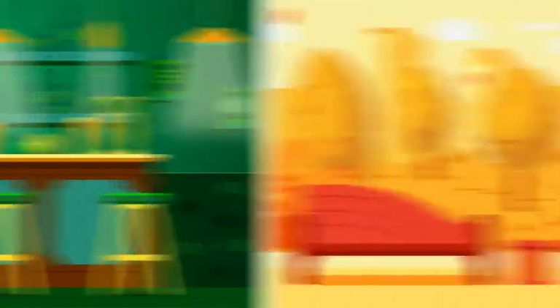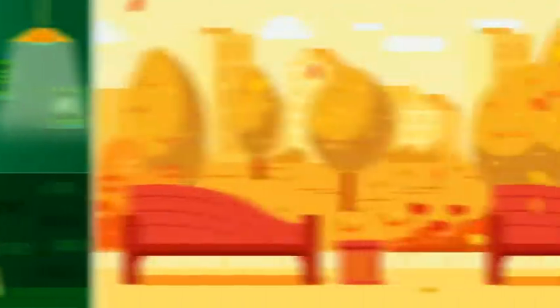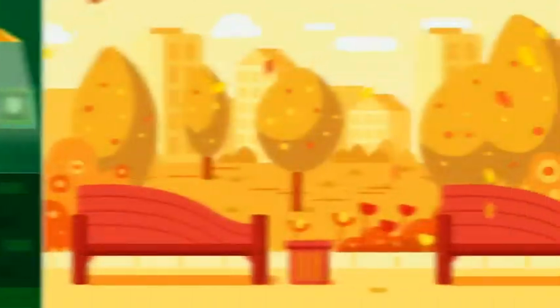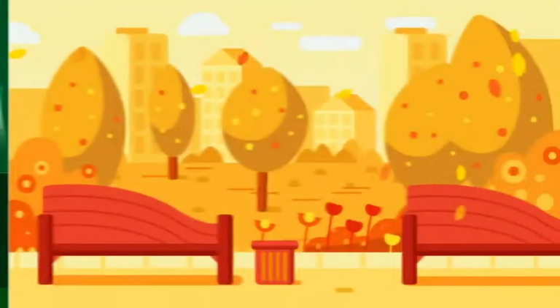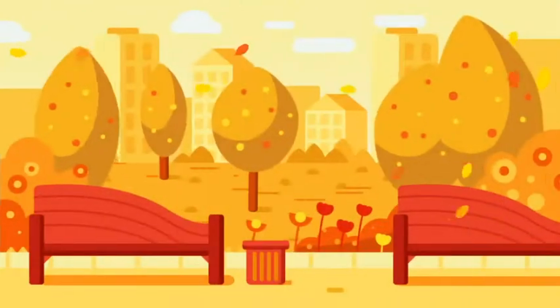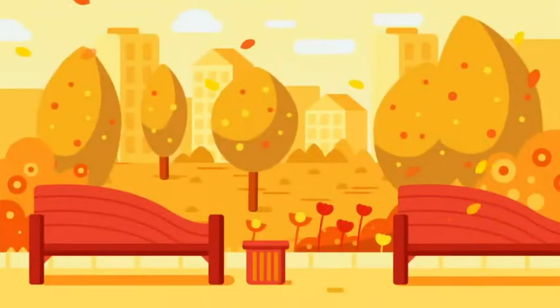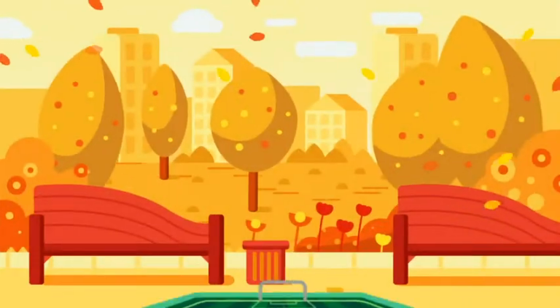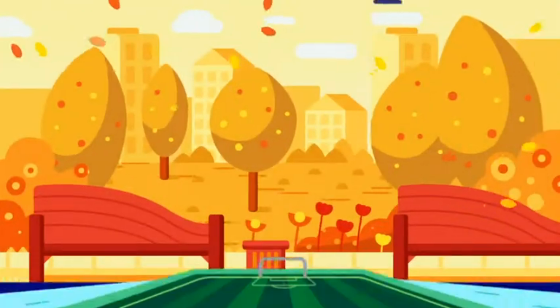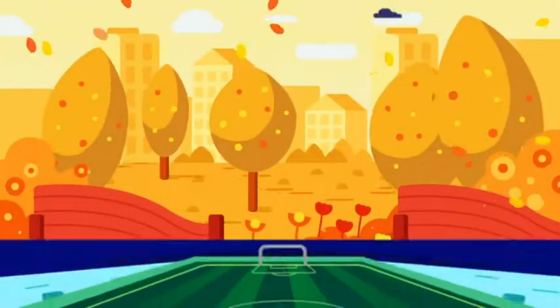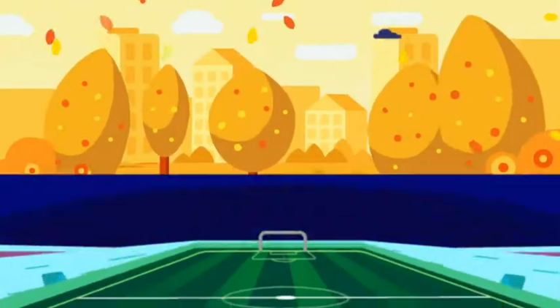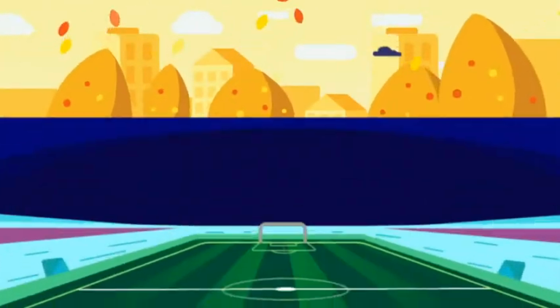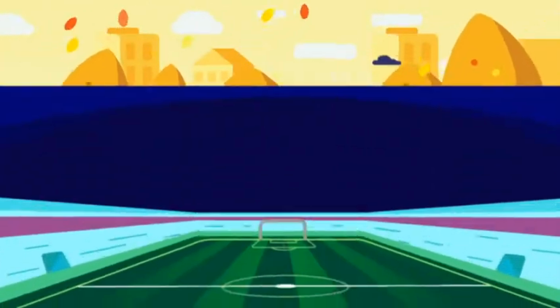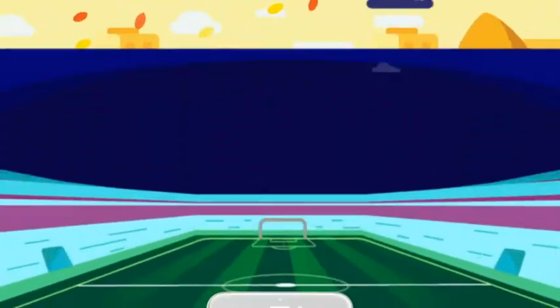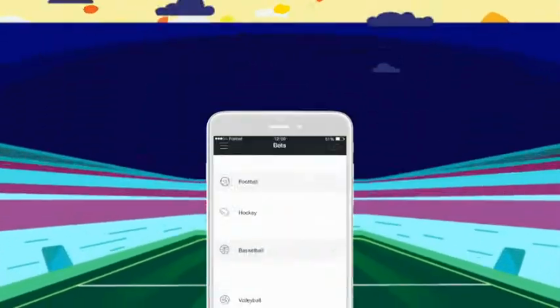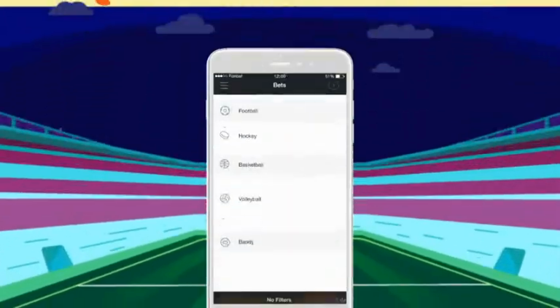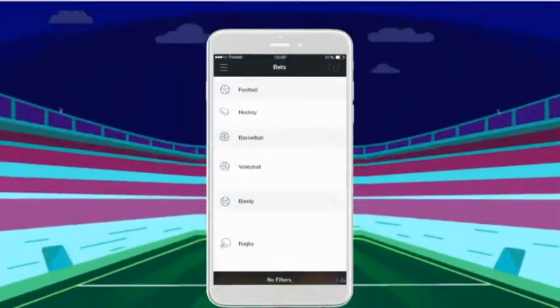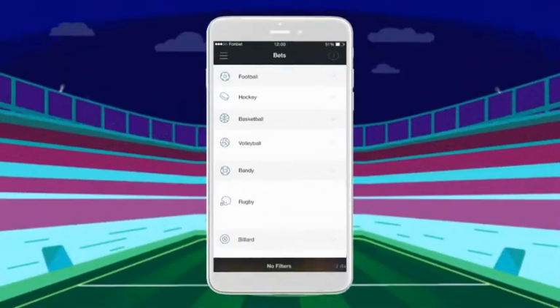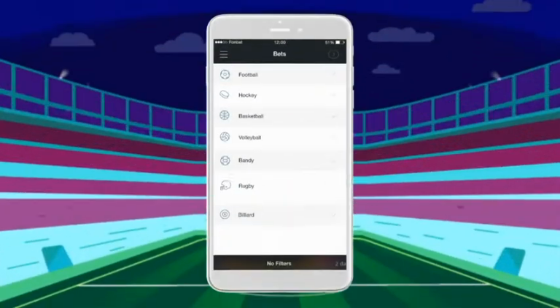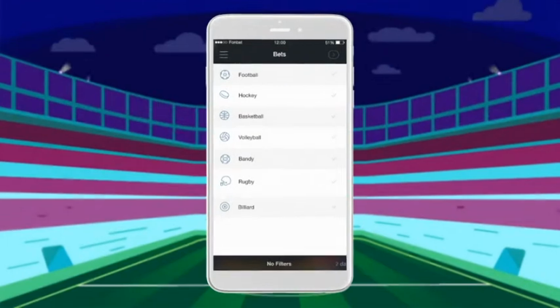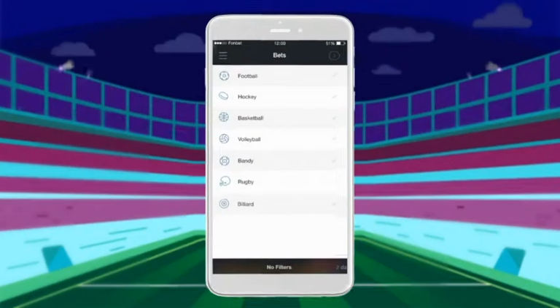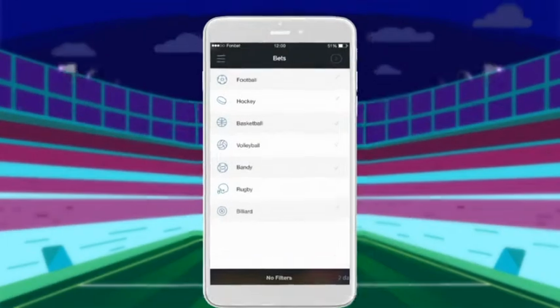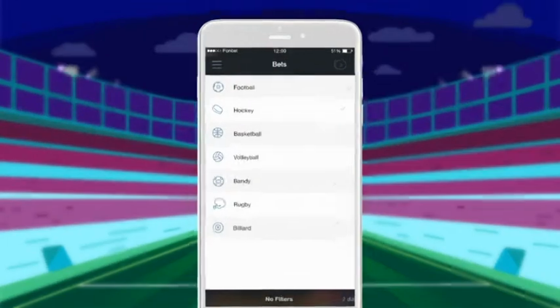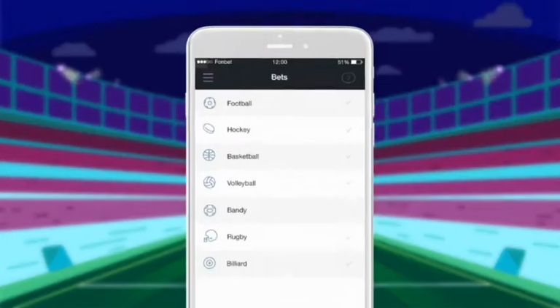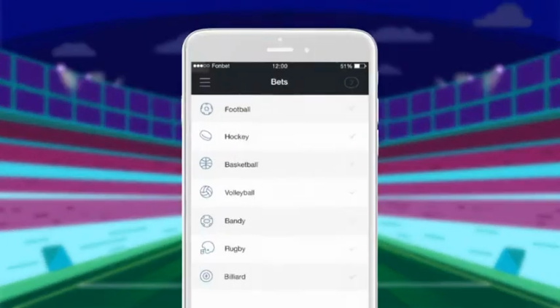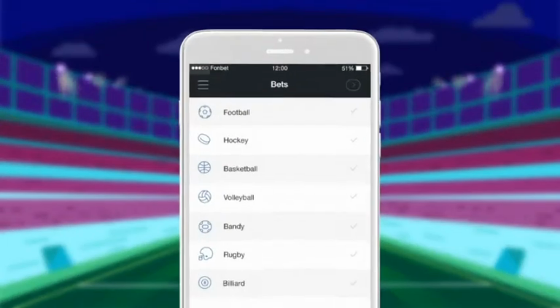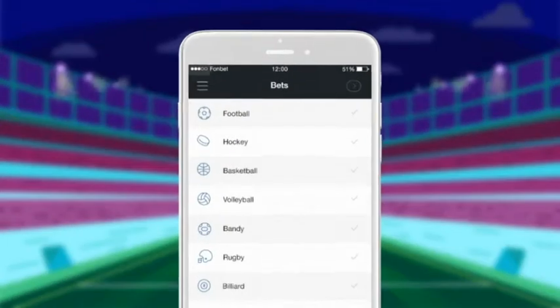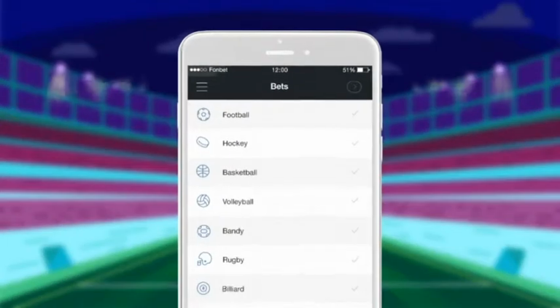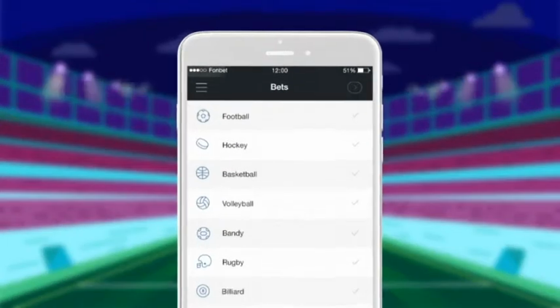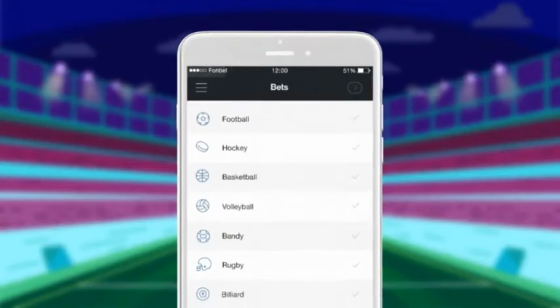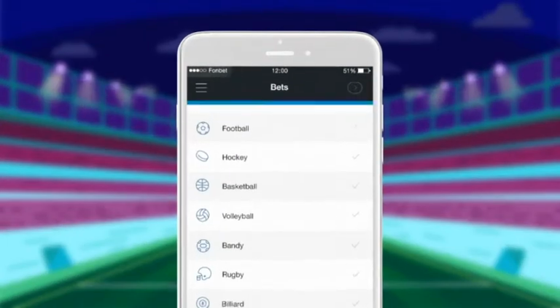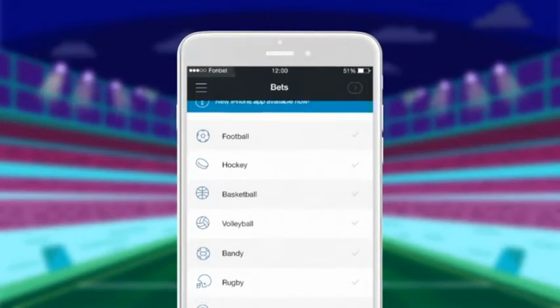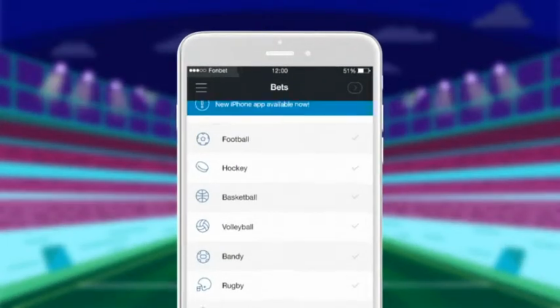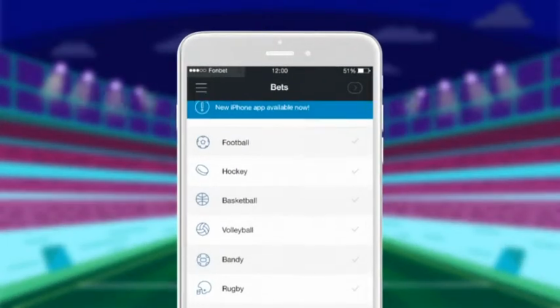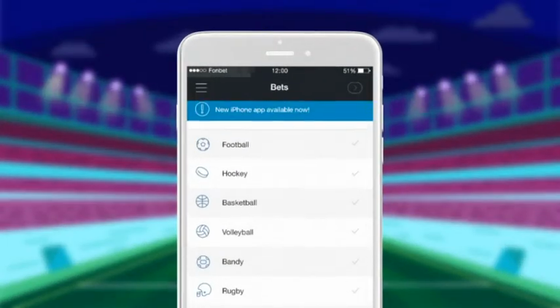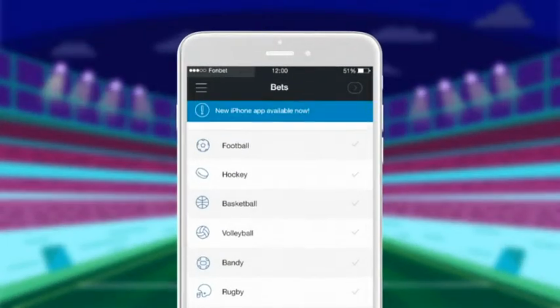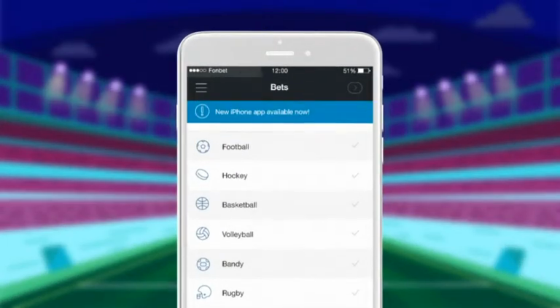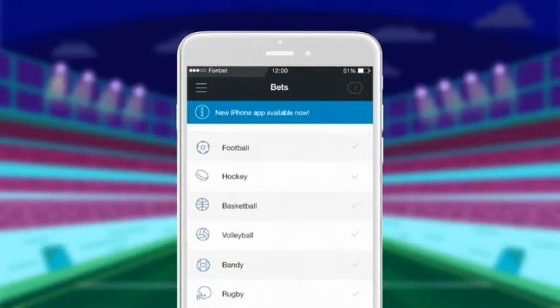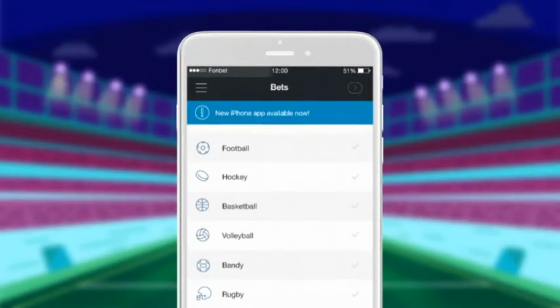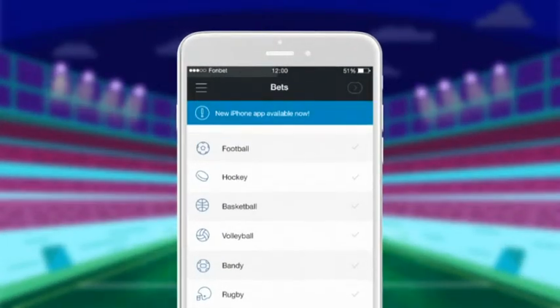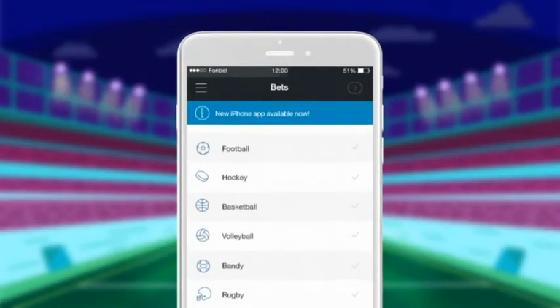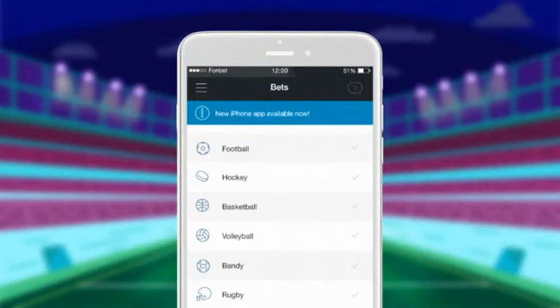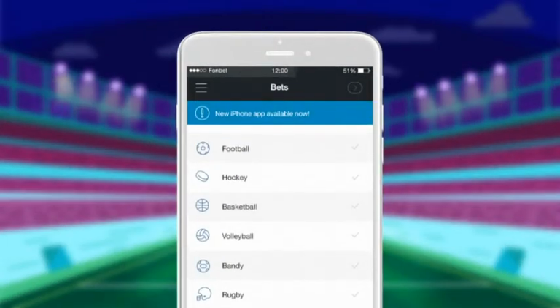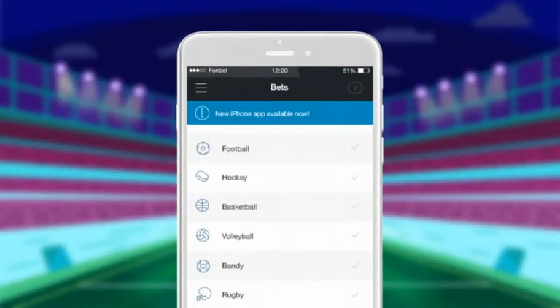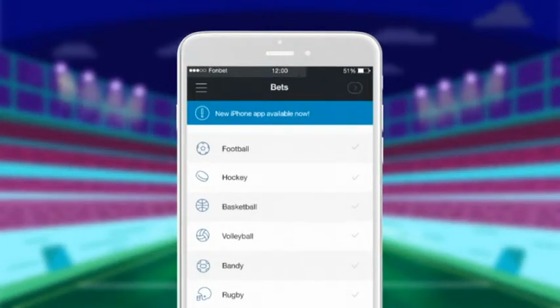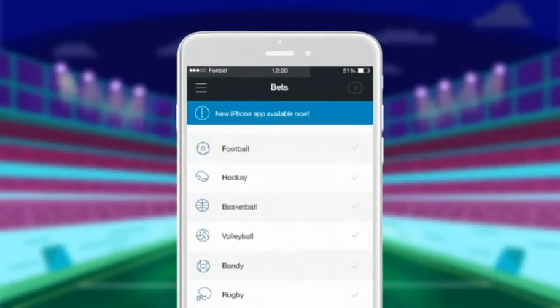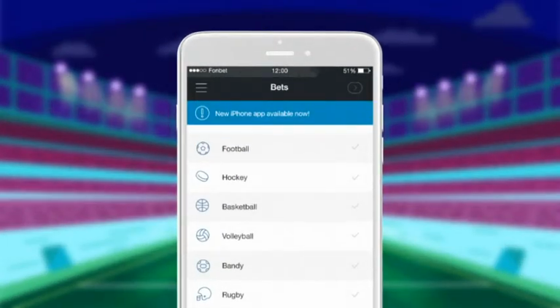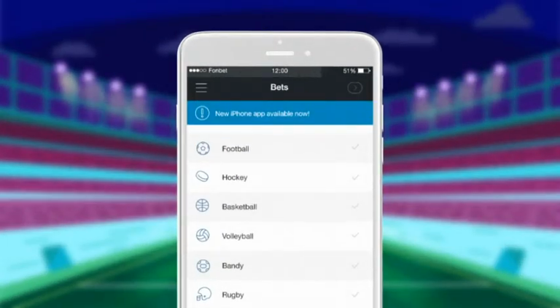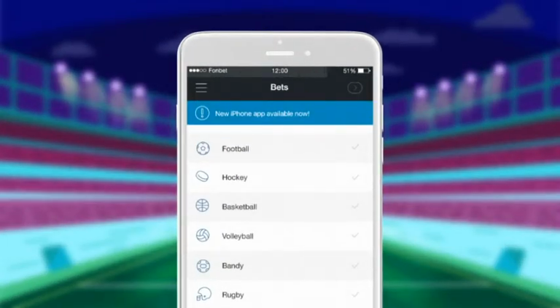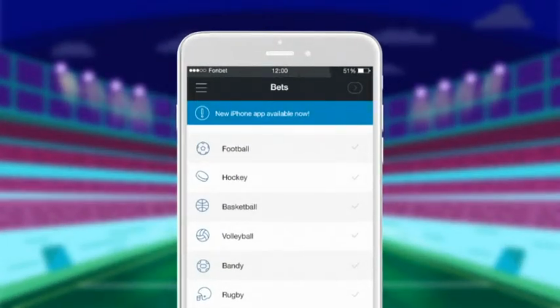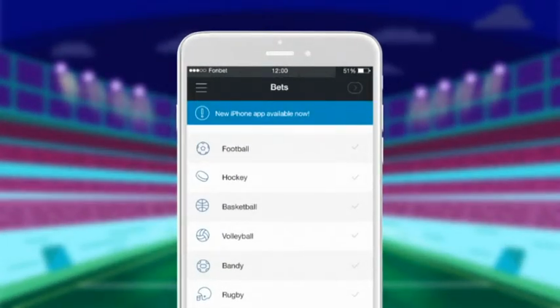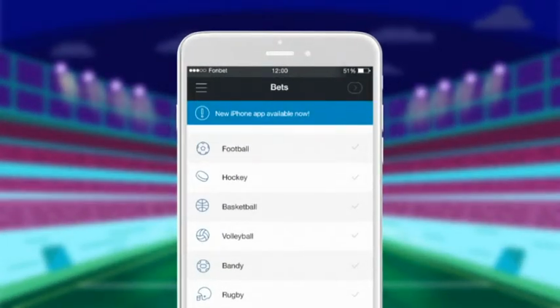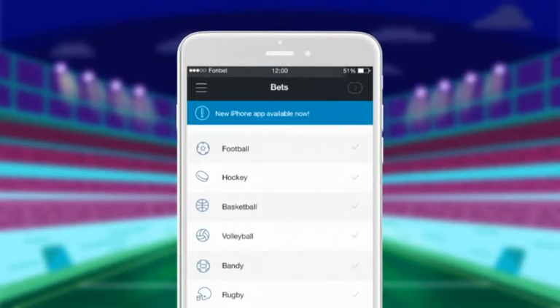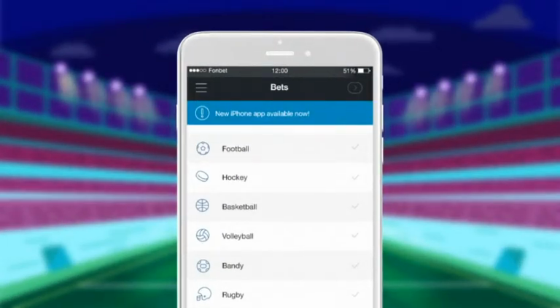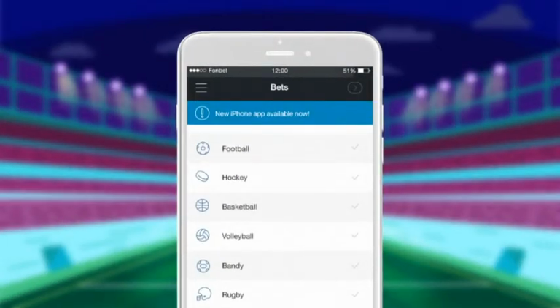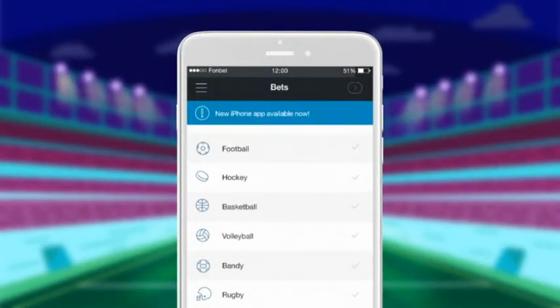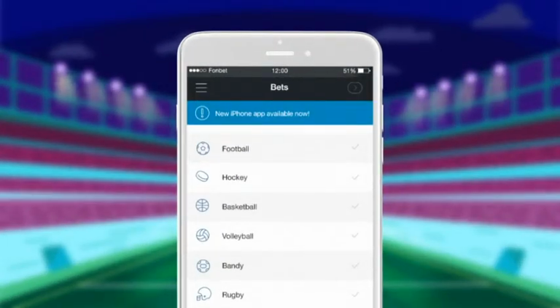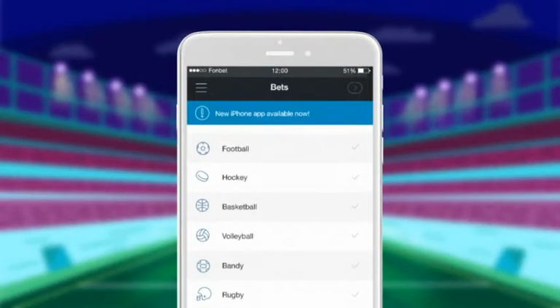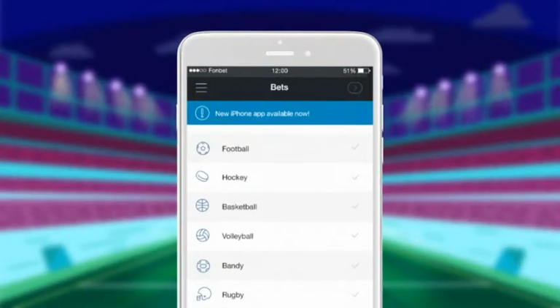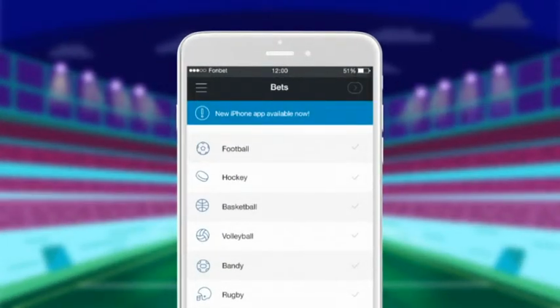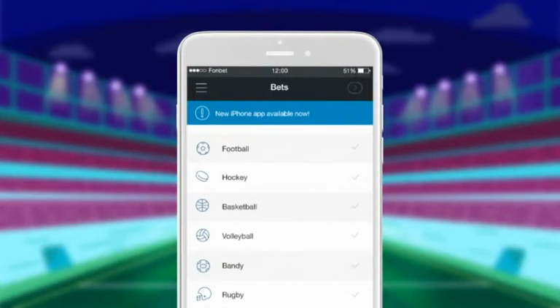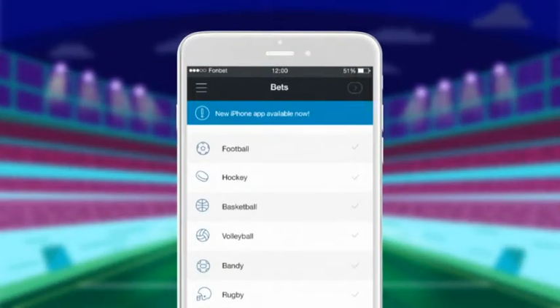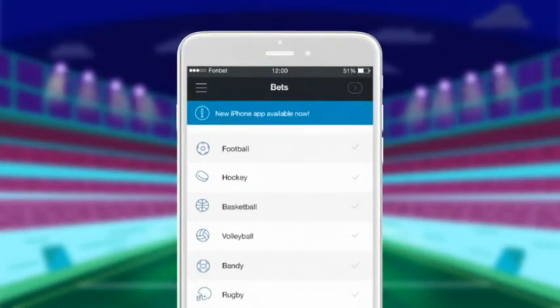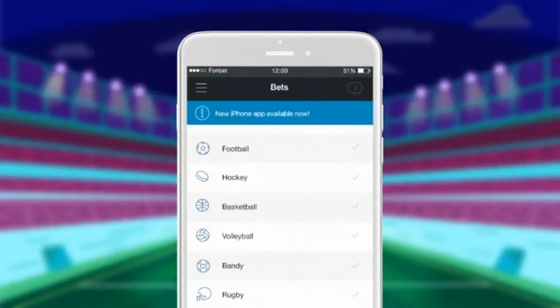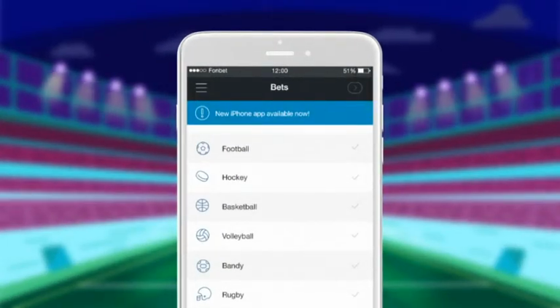The app is updated regularly. Its operation is stable even when reception is low, and it never blocks.